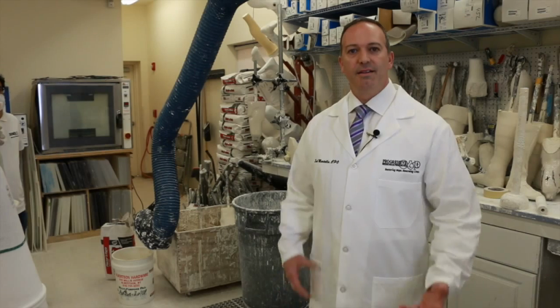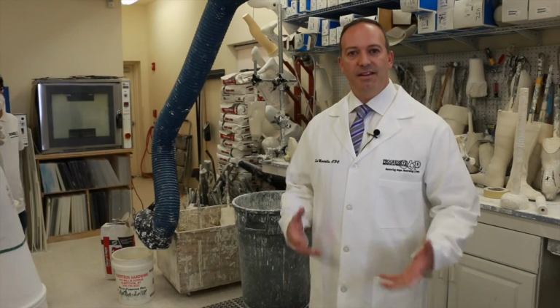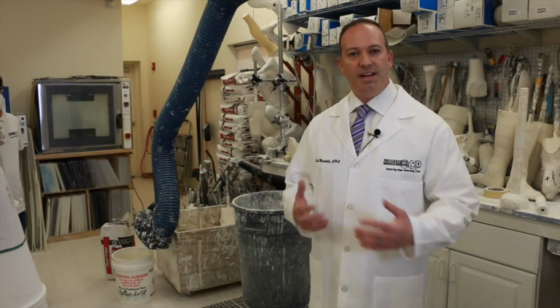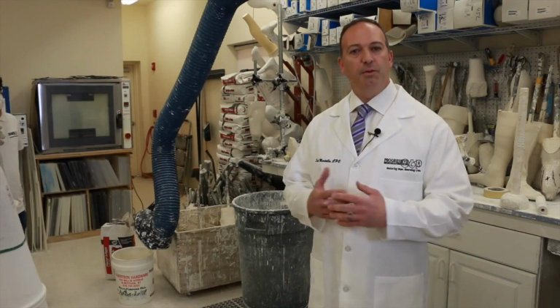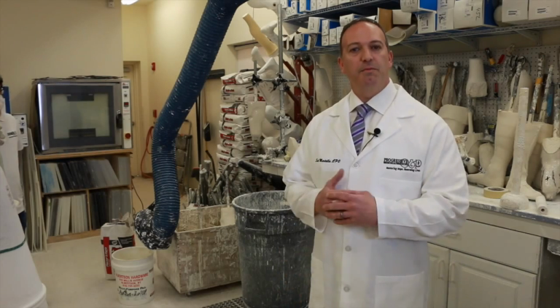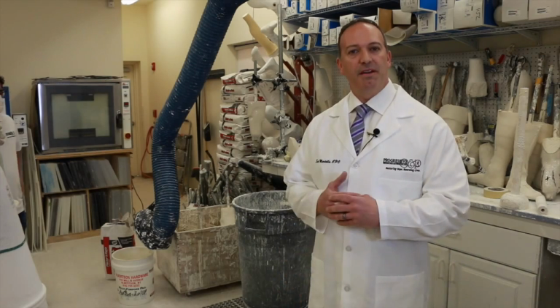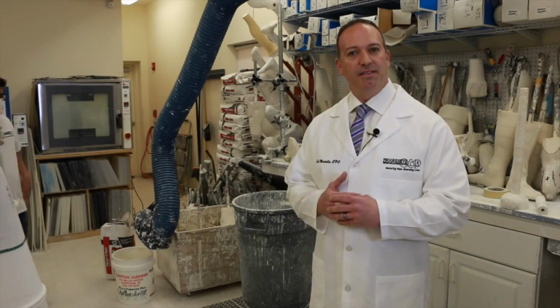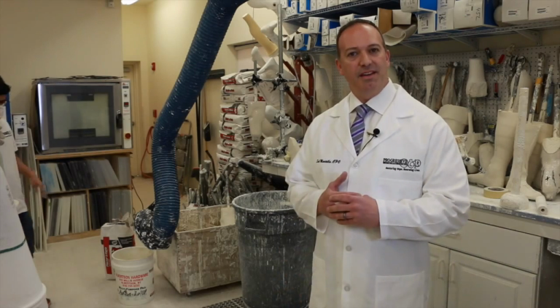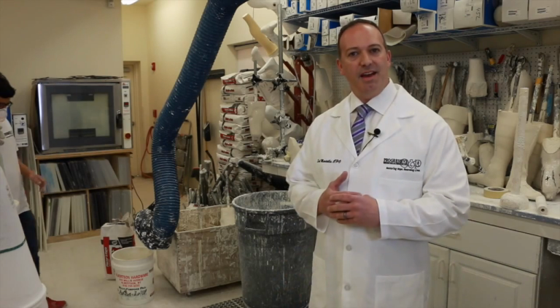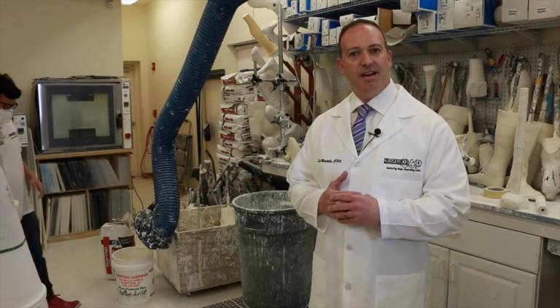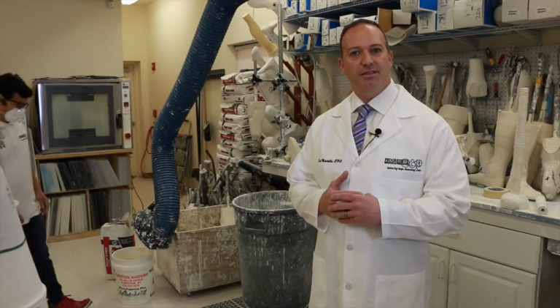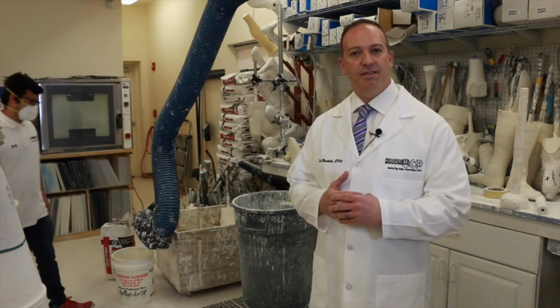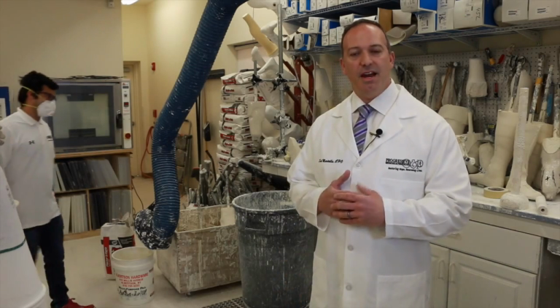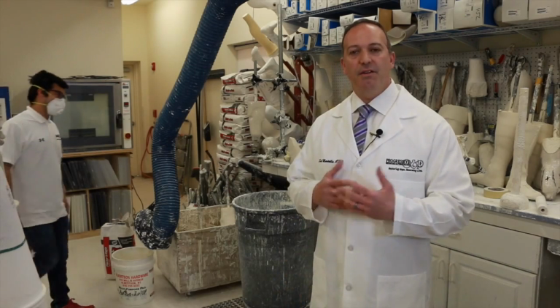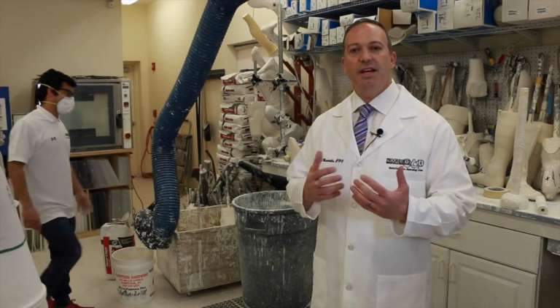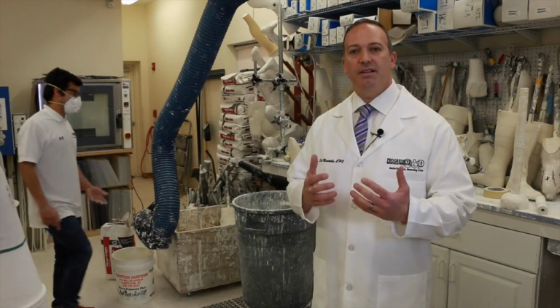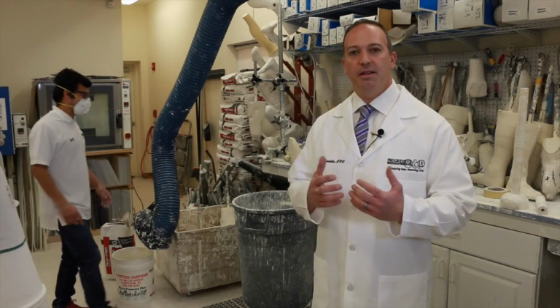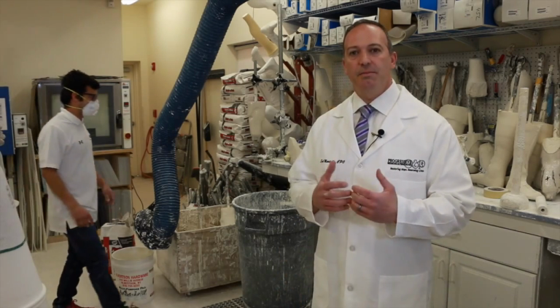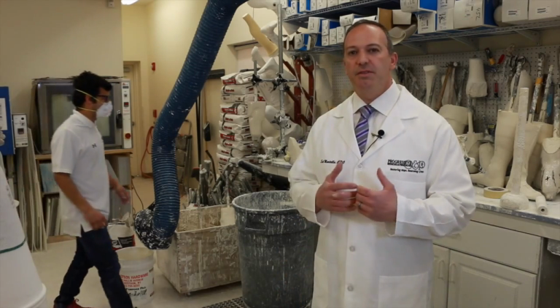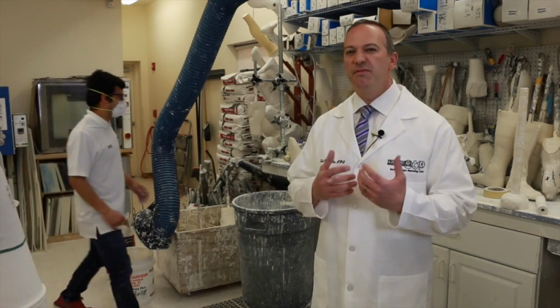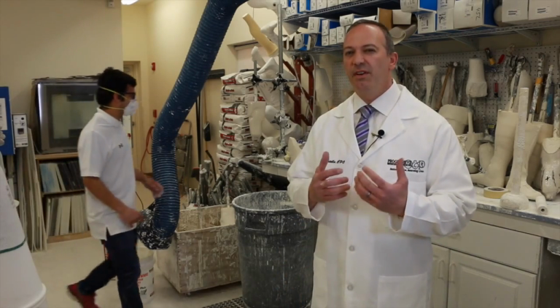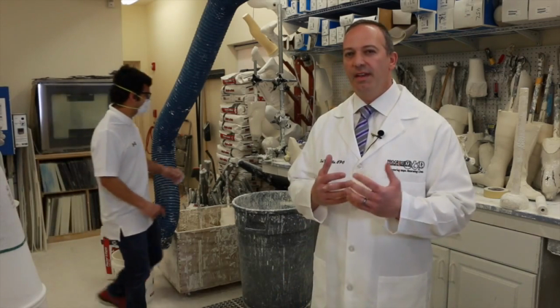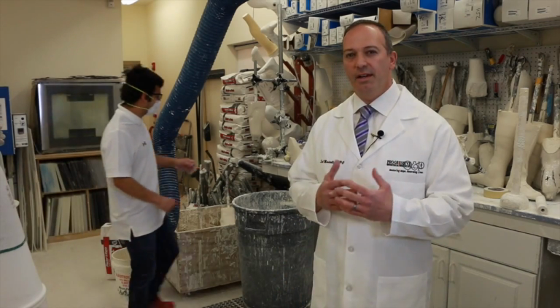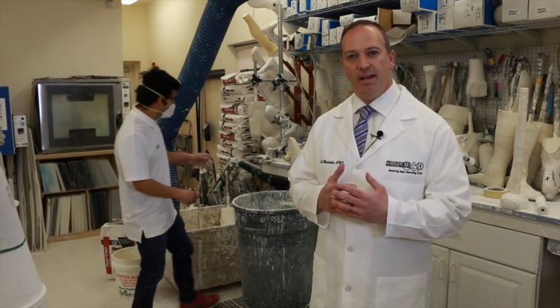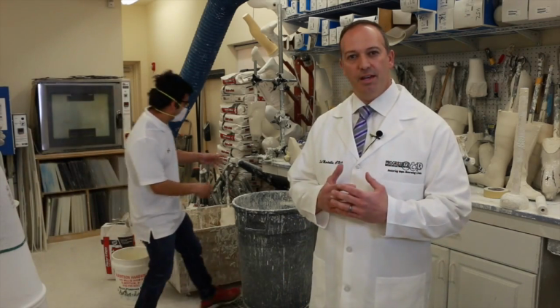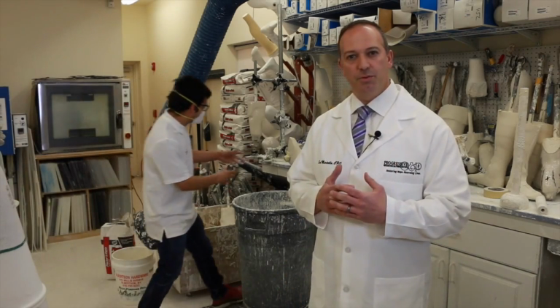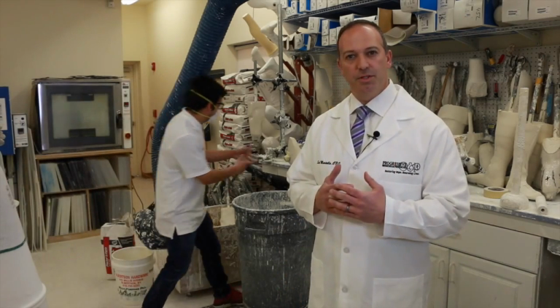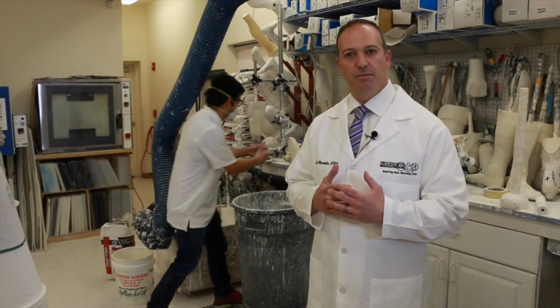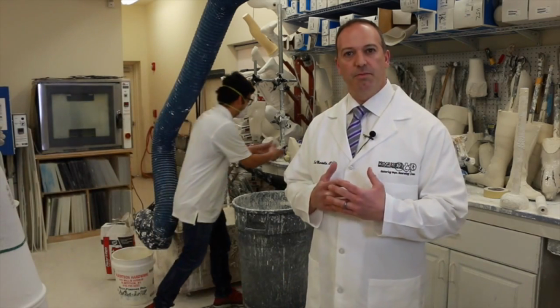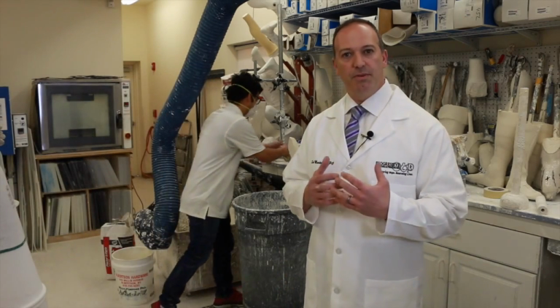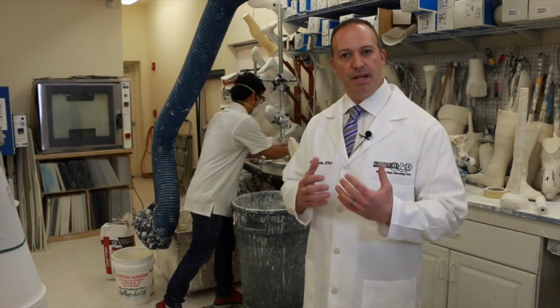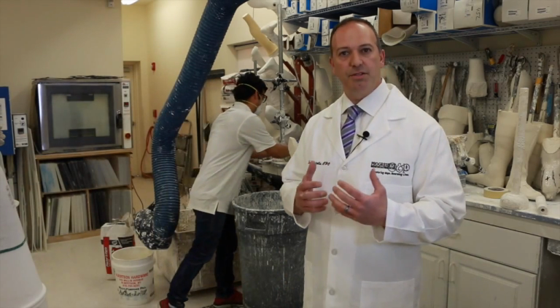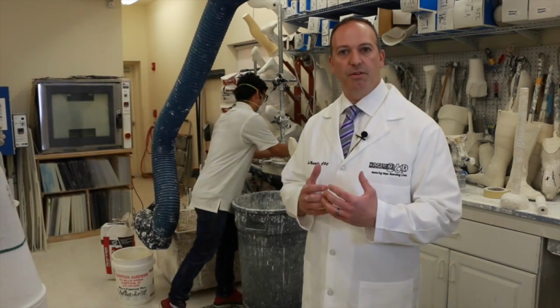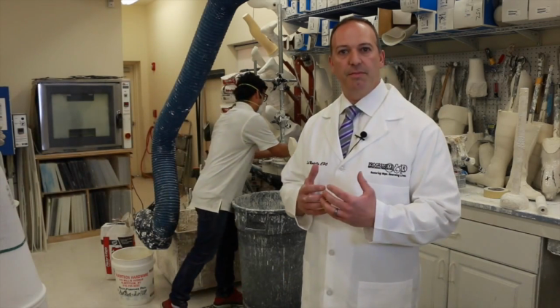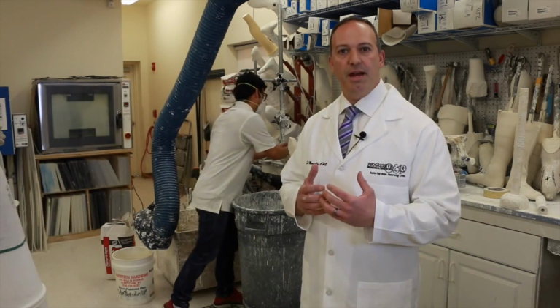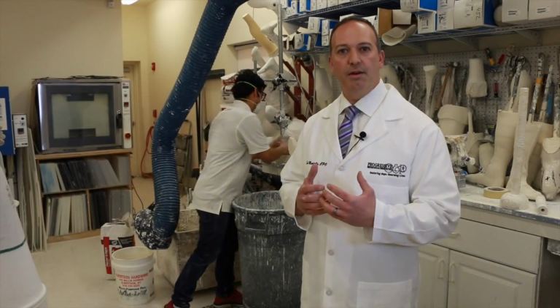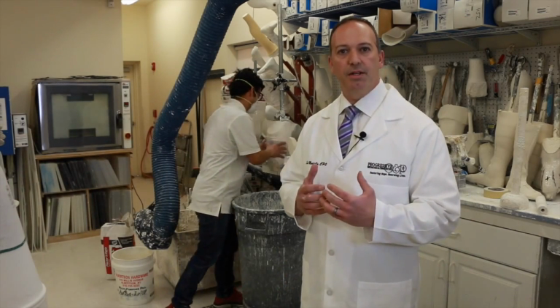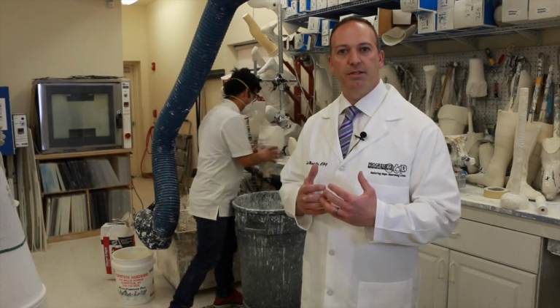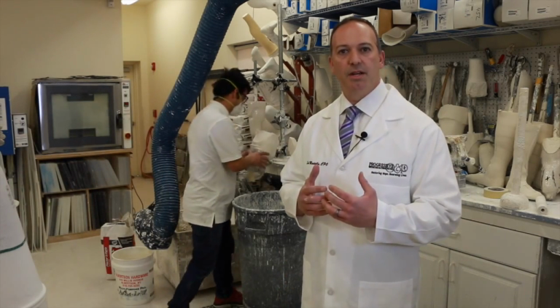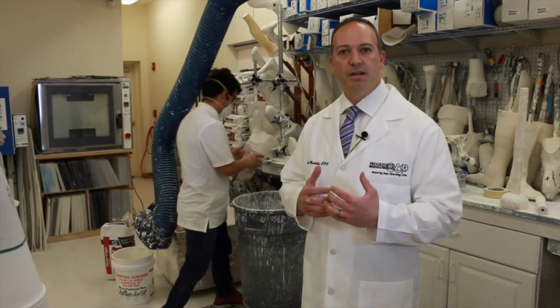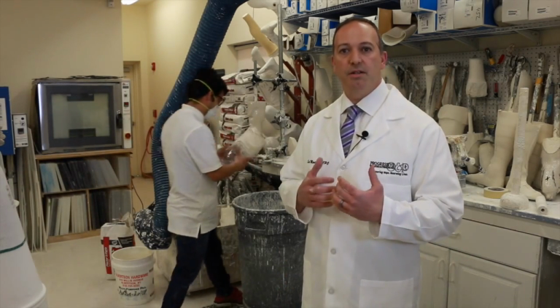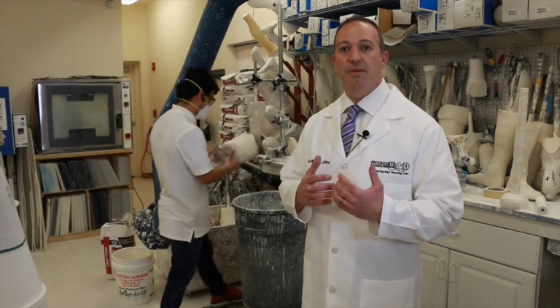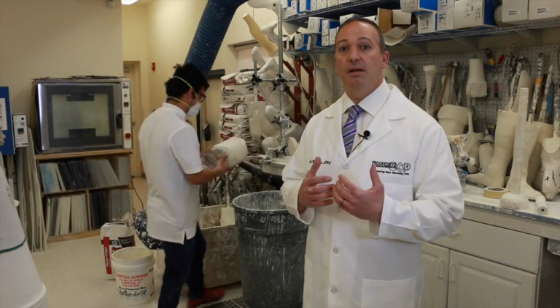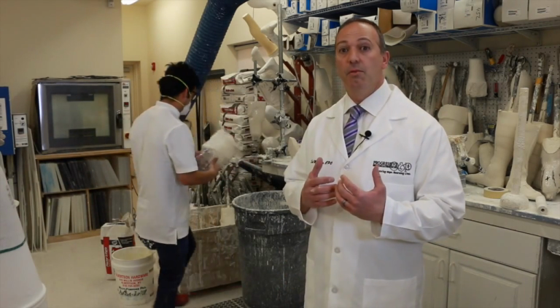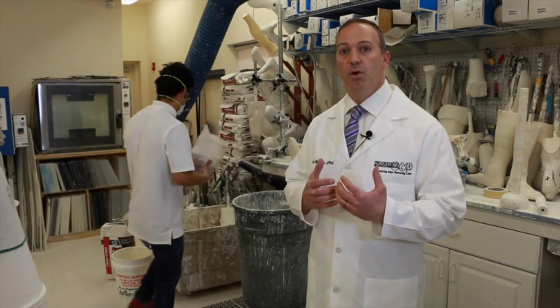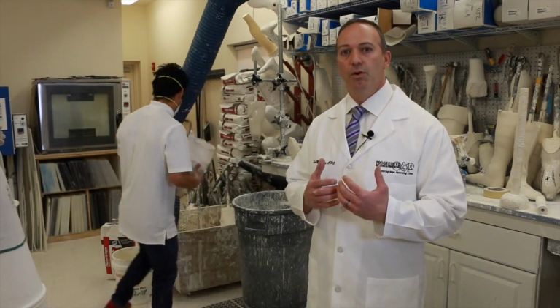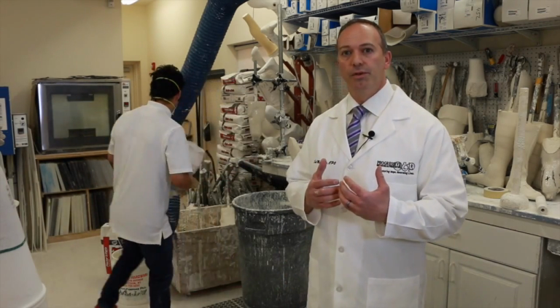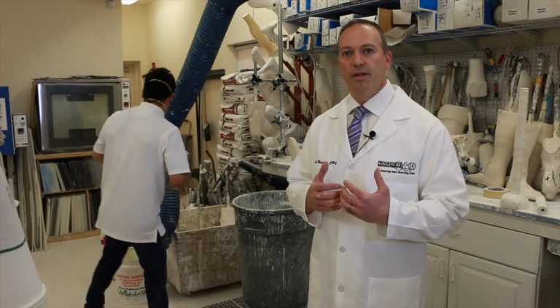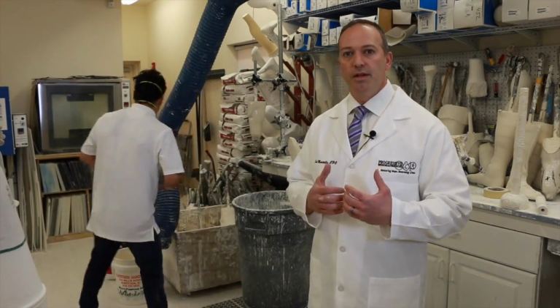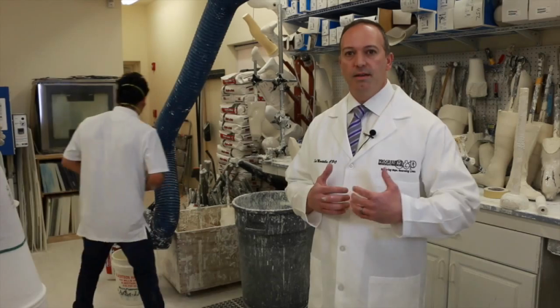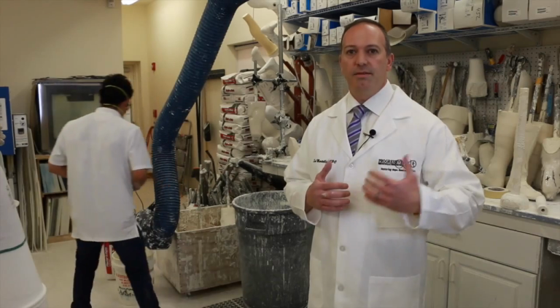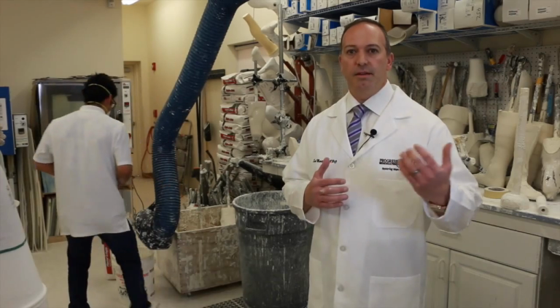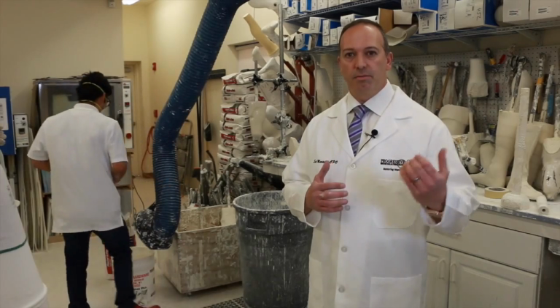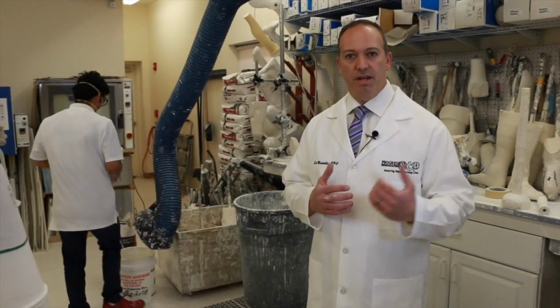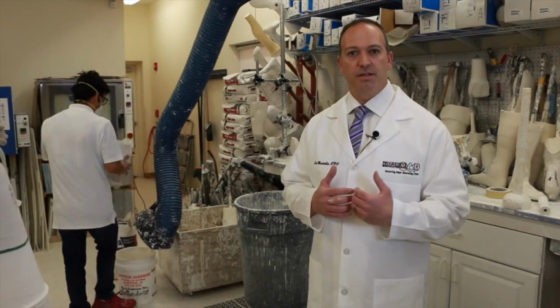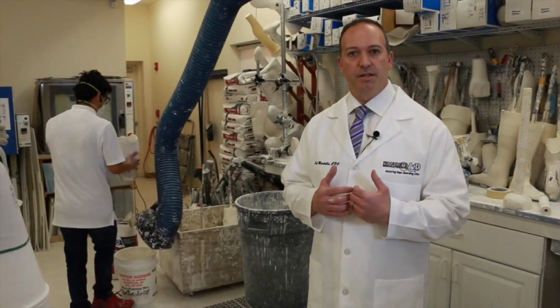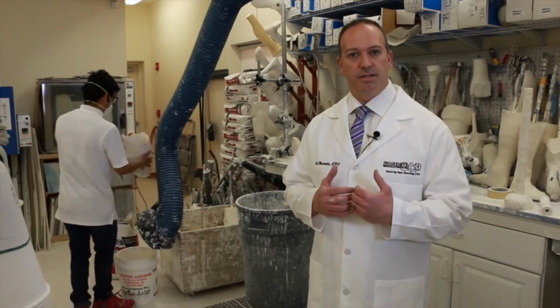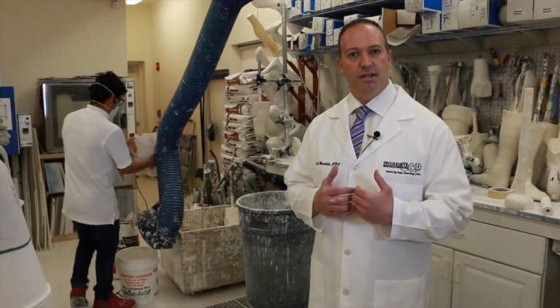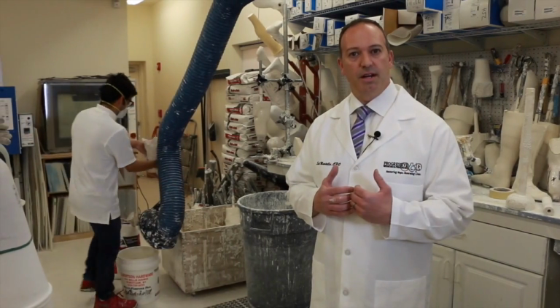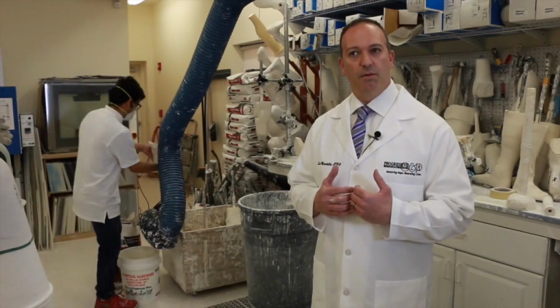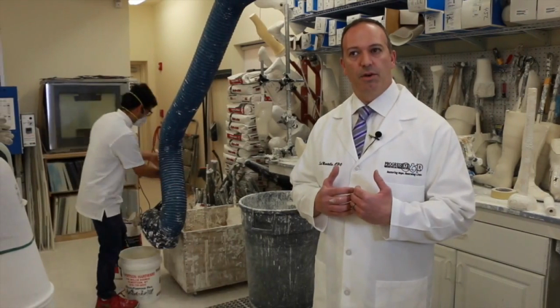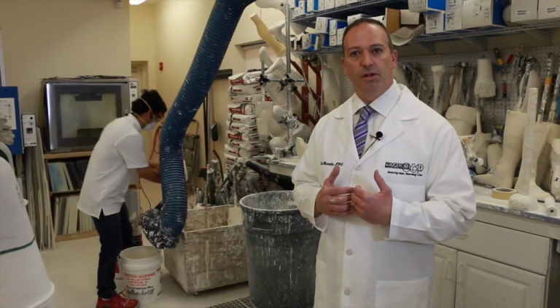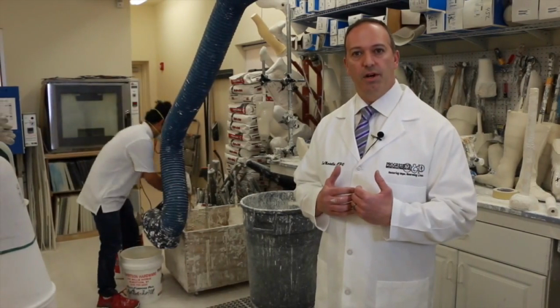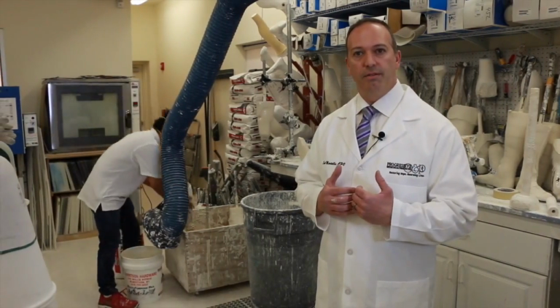Now that we've made the cast, our next step is to fill that cast with plaster of Paris to make a mold that the prosthetist can now work on.